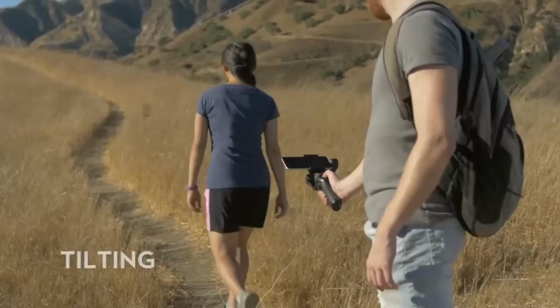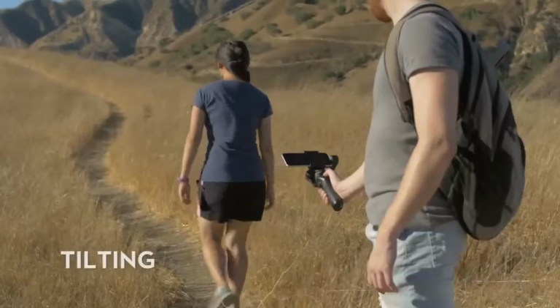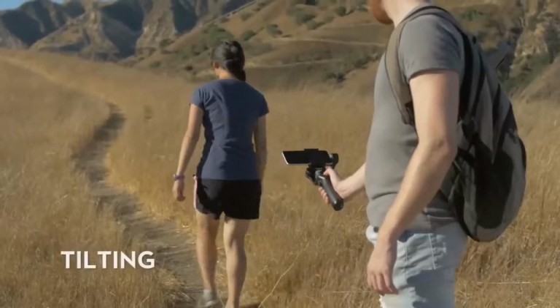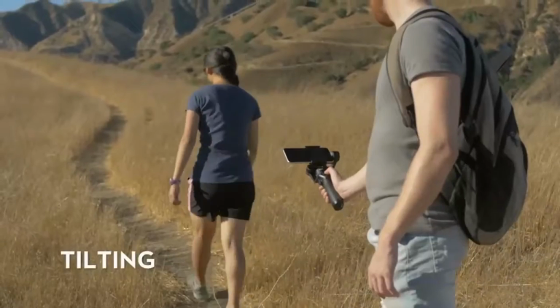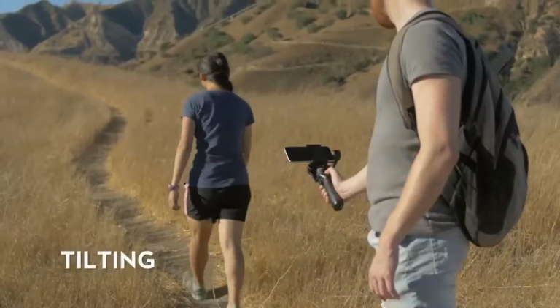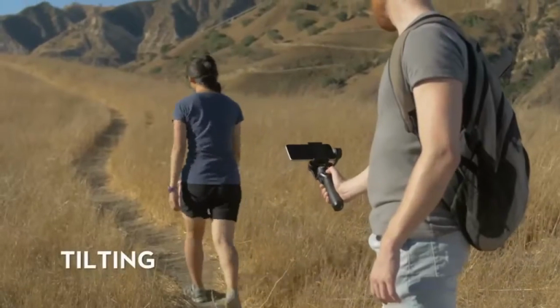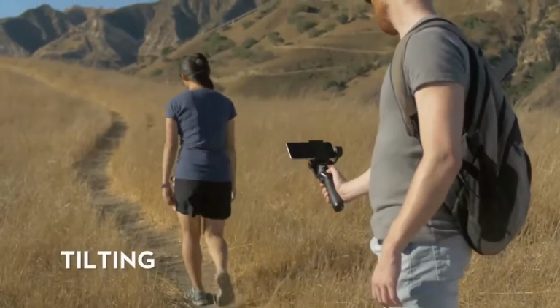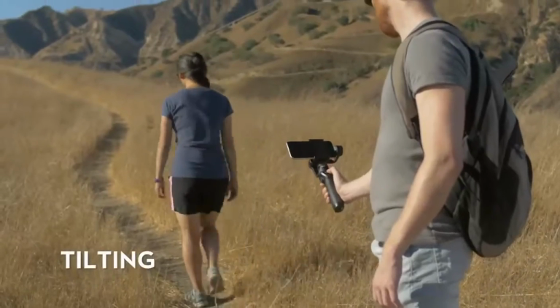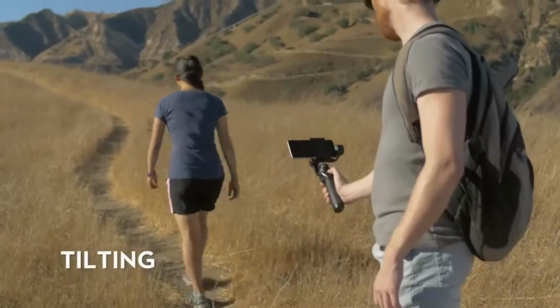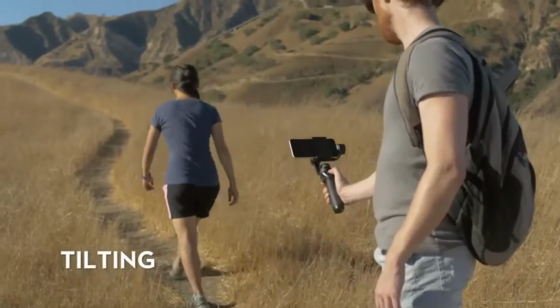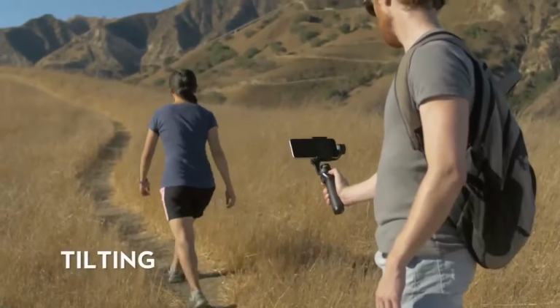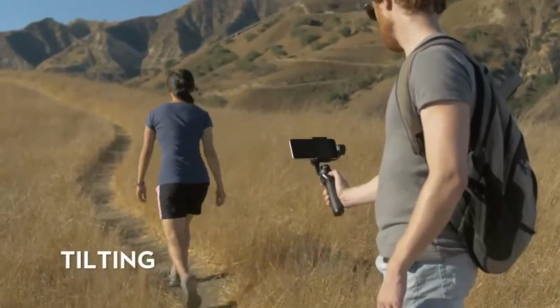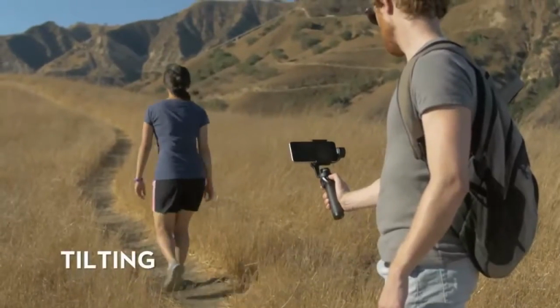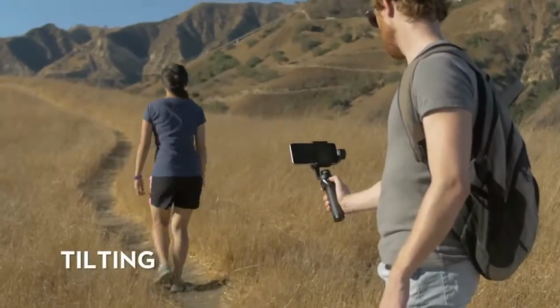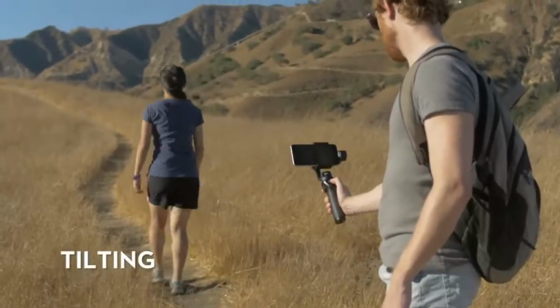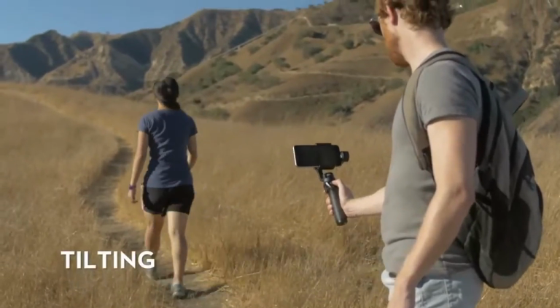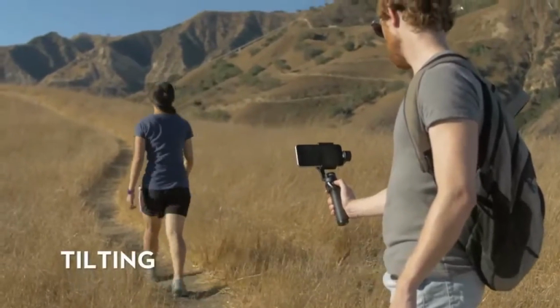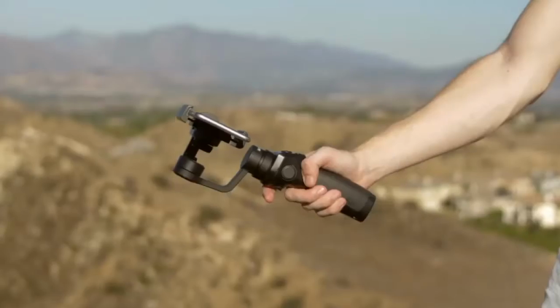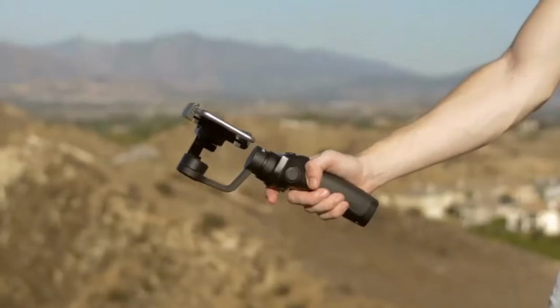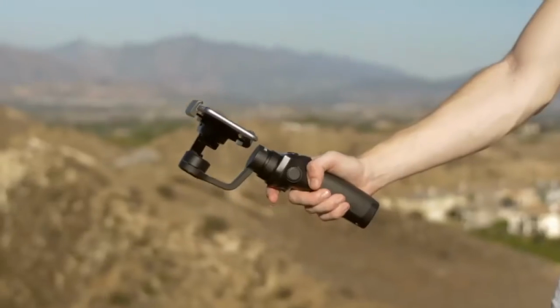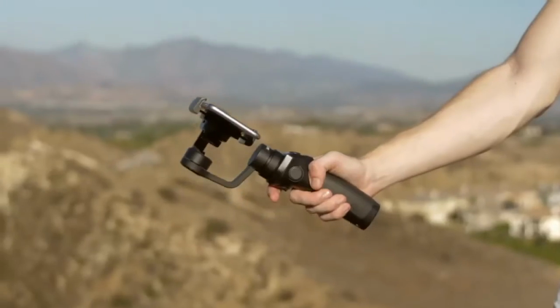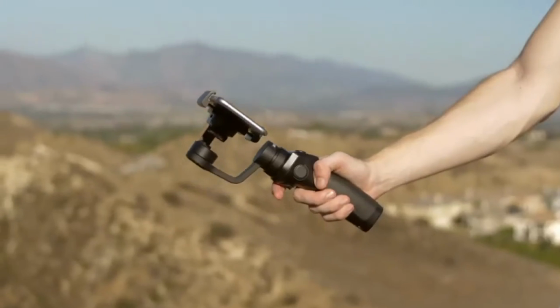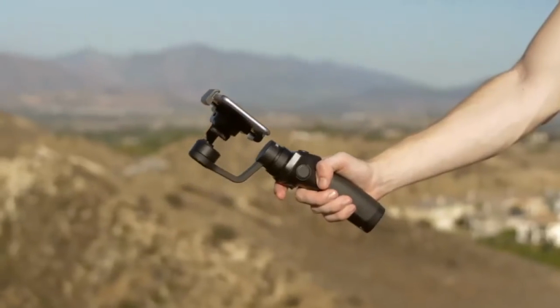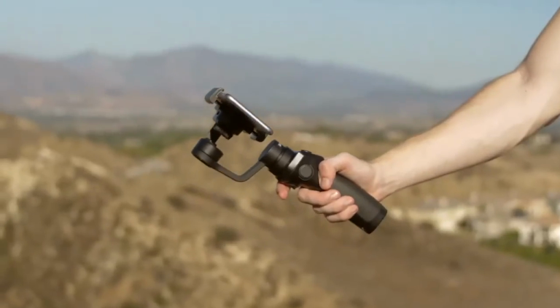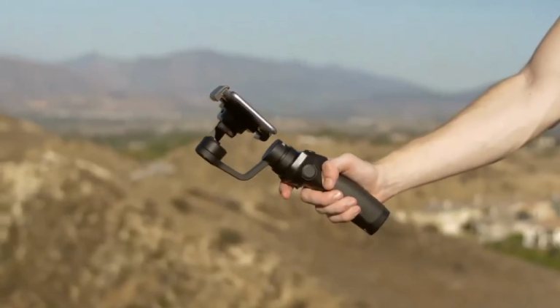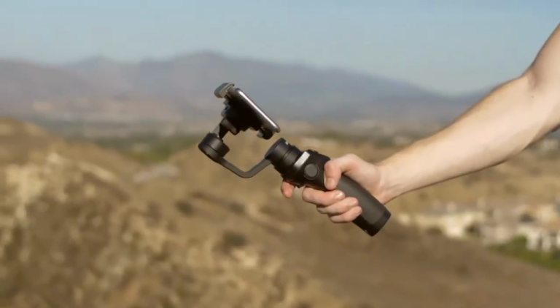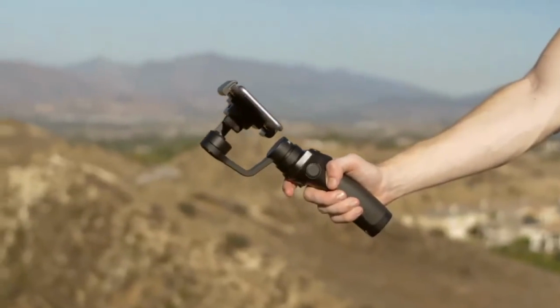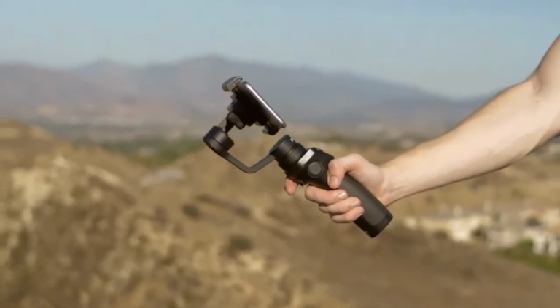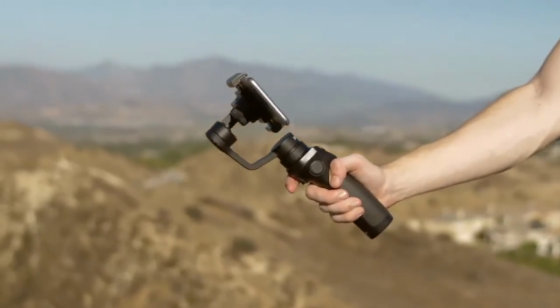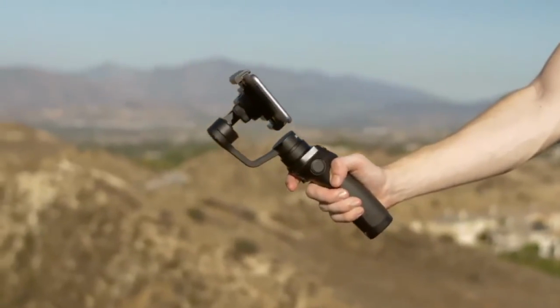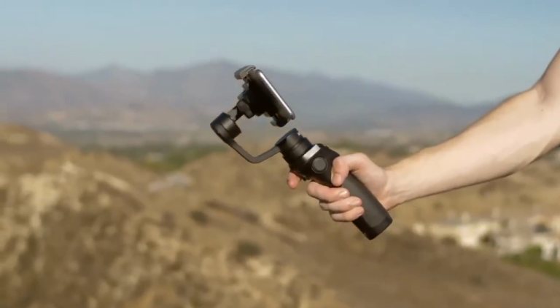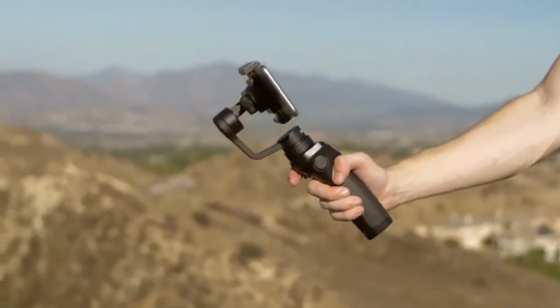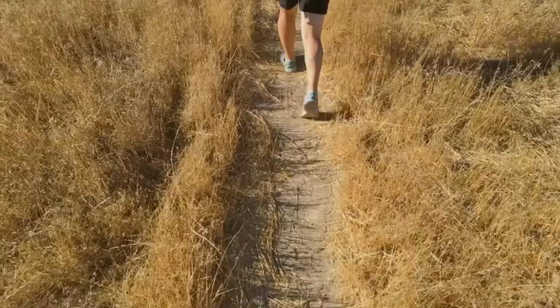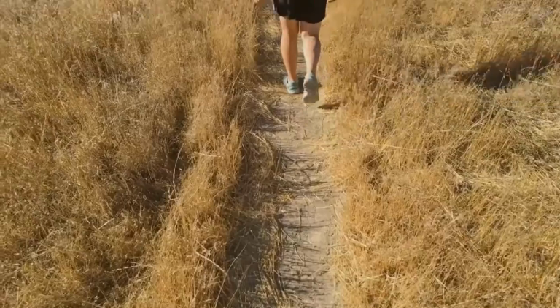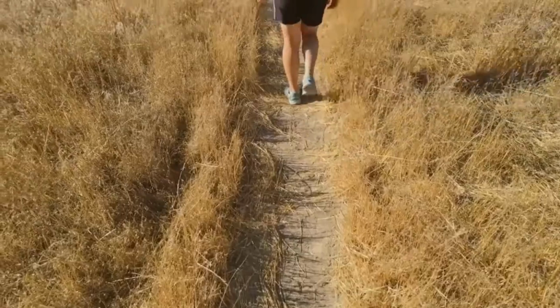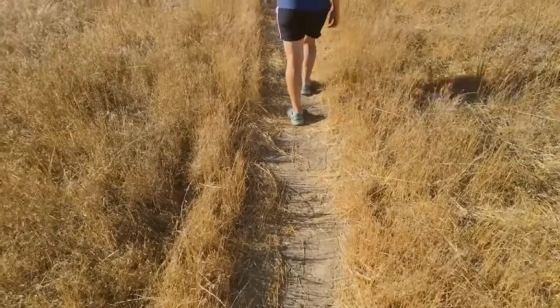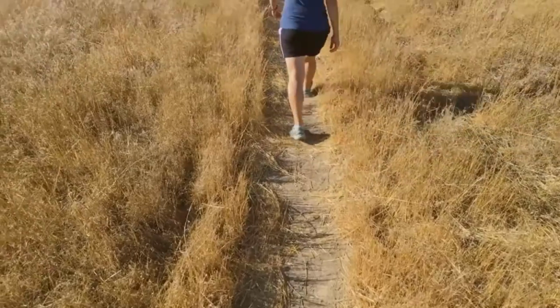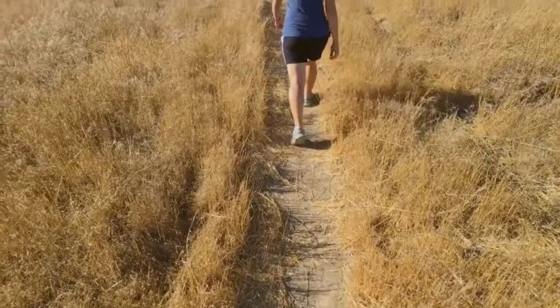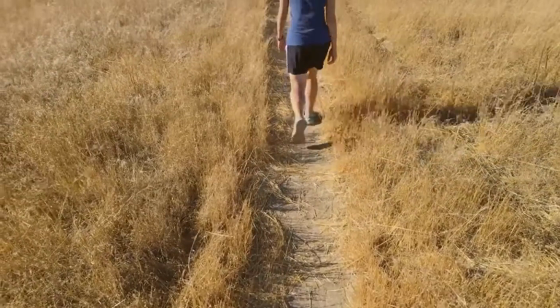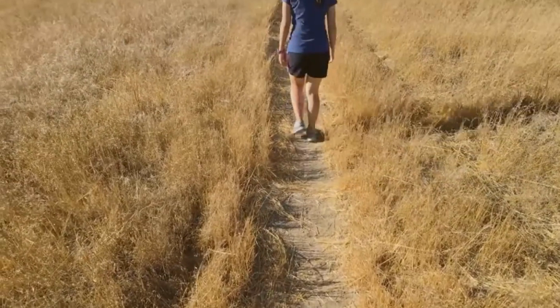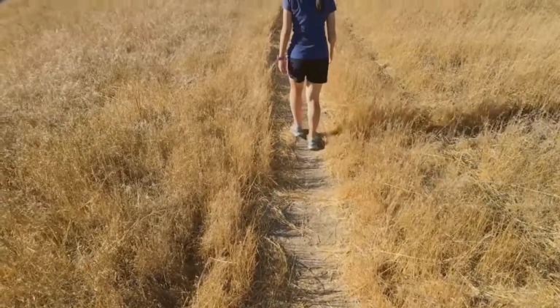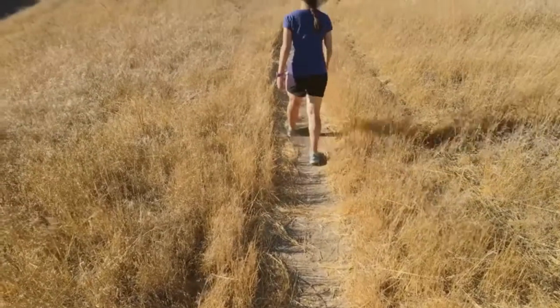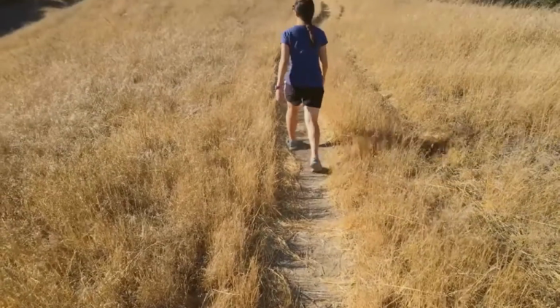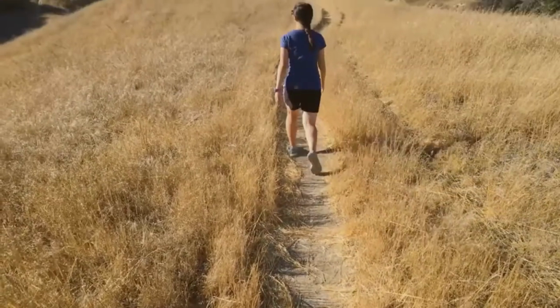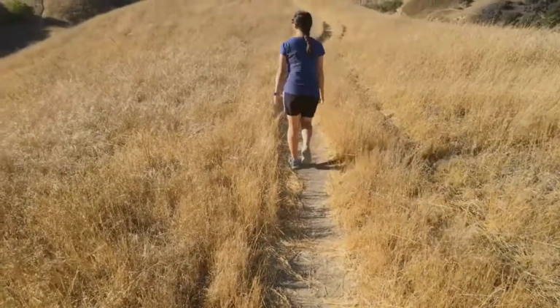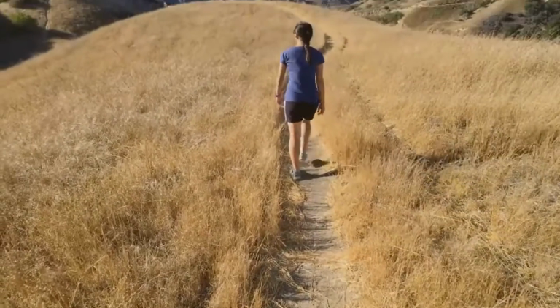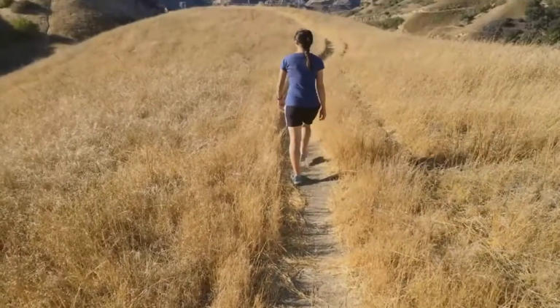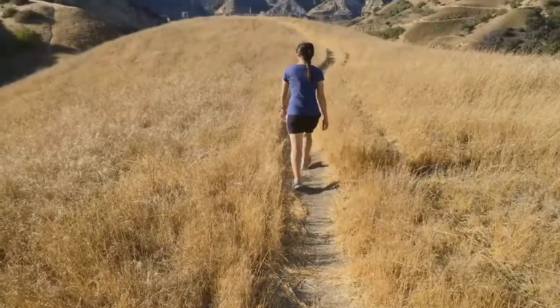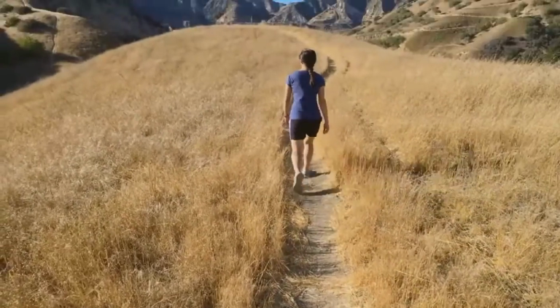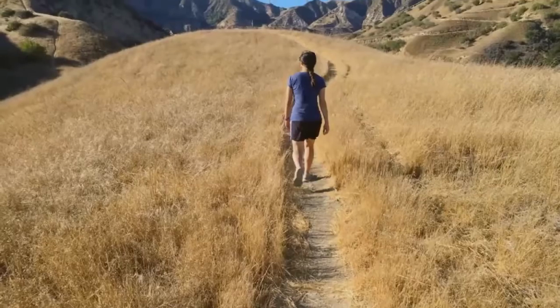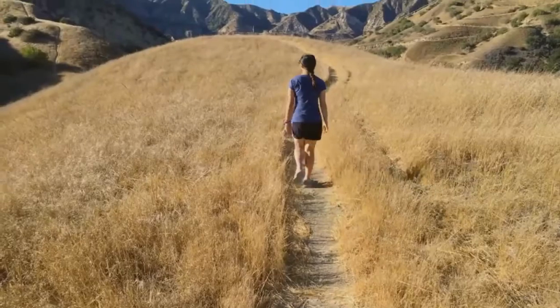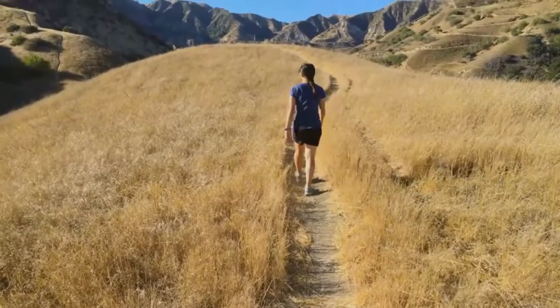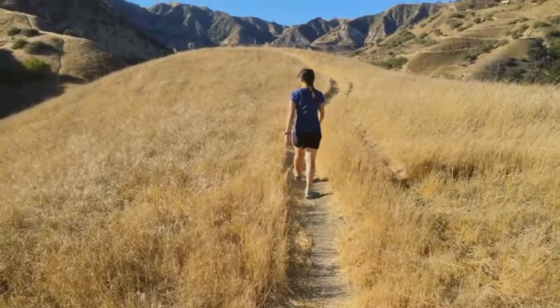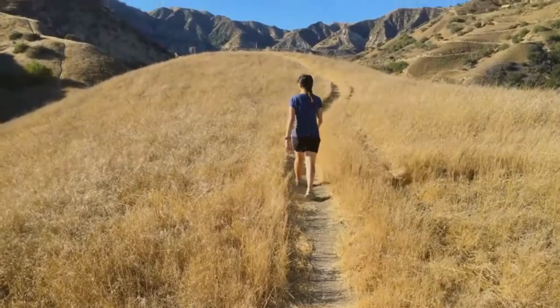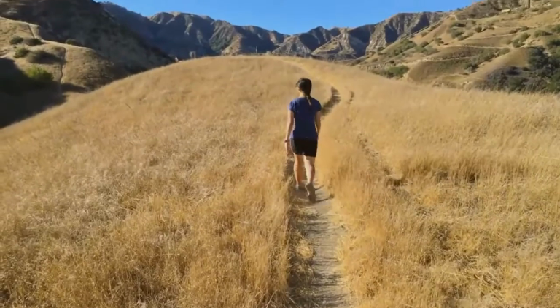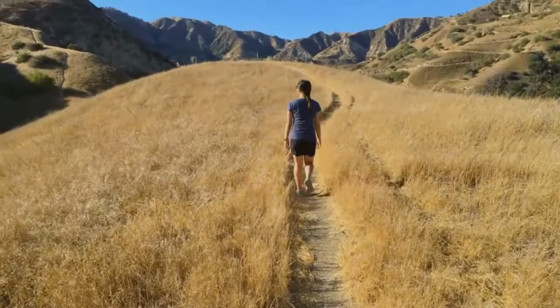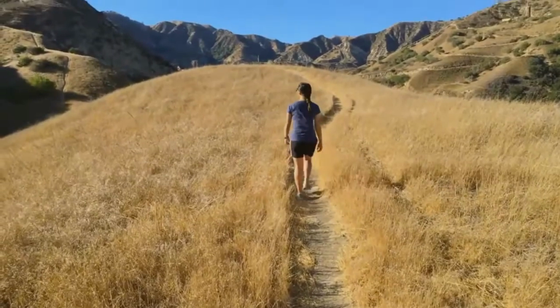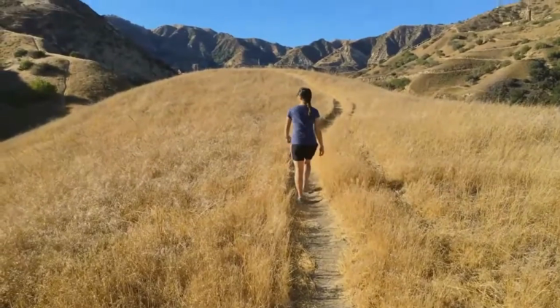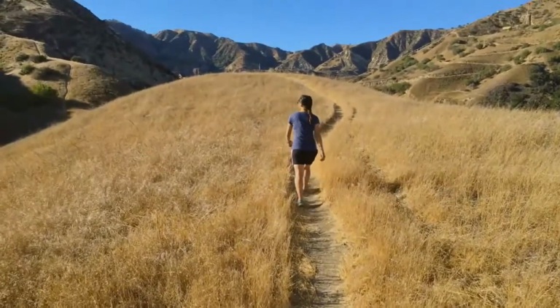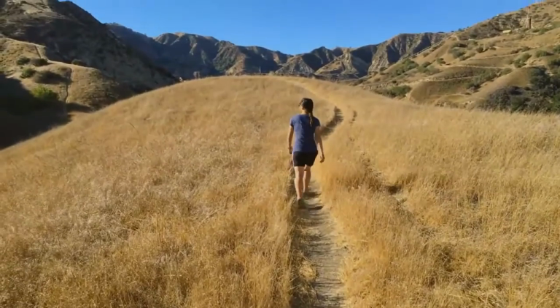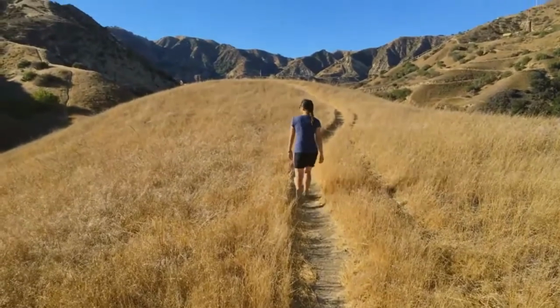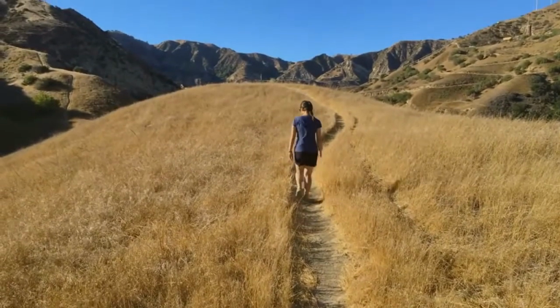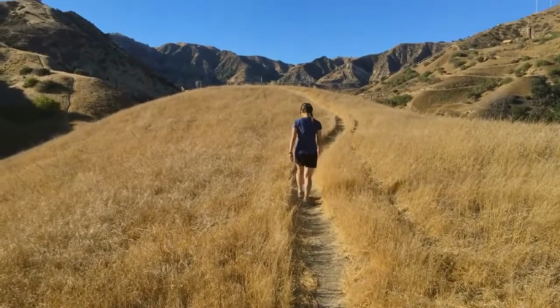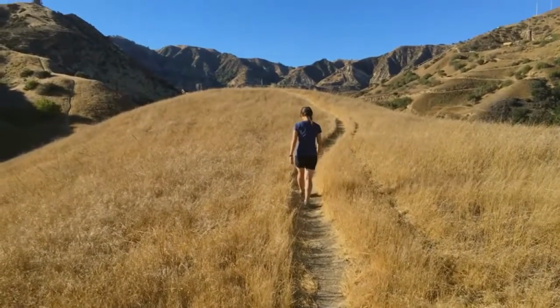Tilting. As simple as it sounds, tilt your phone up or down, and the Osmo Mobile will keep your motion nice and smooth.